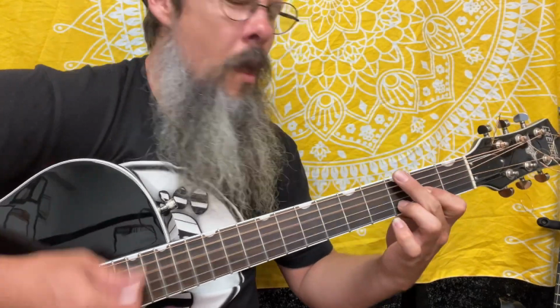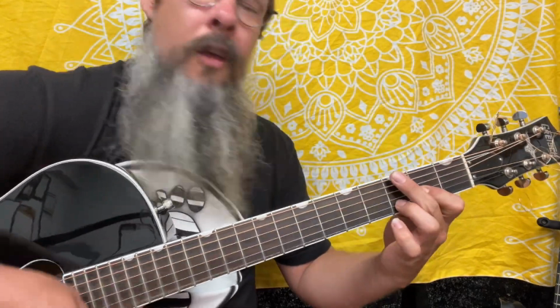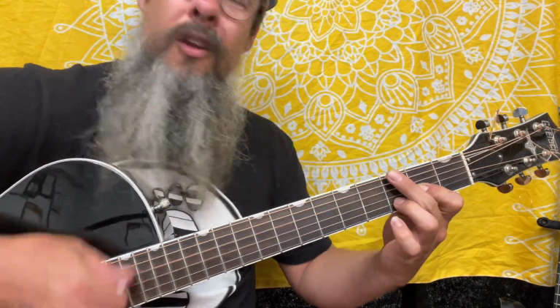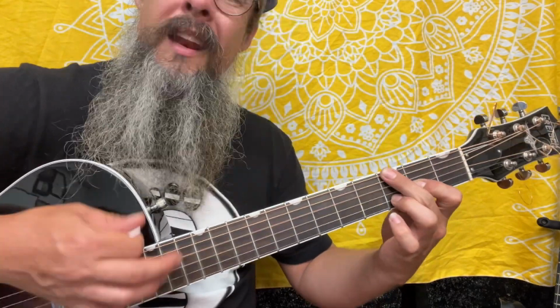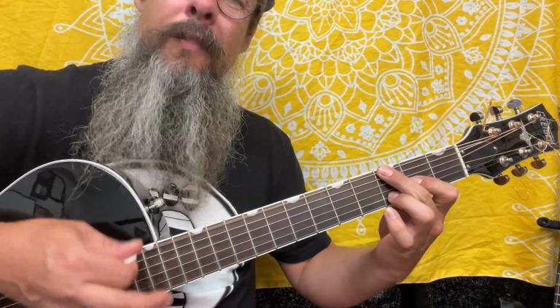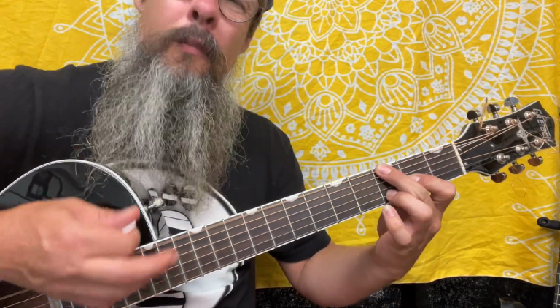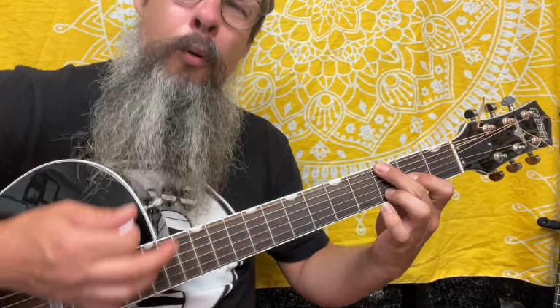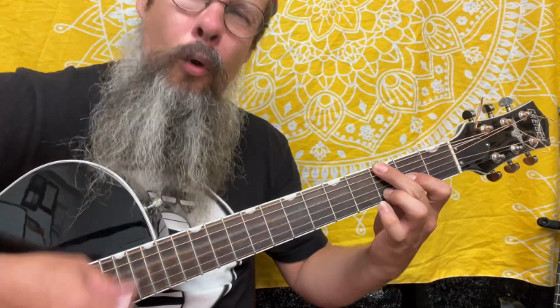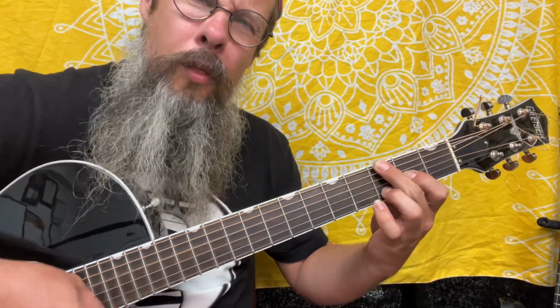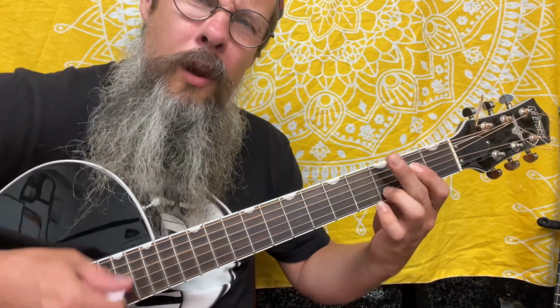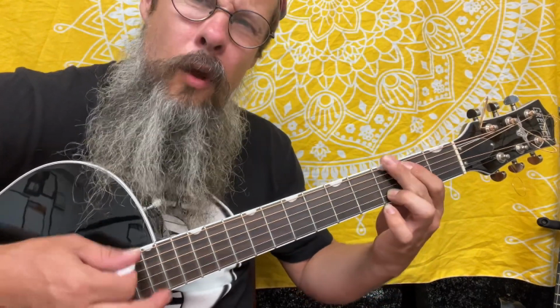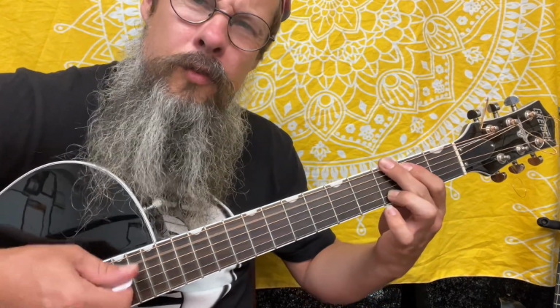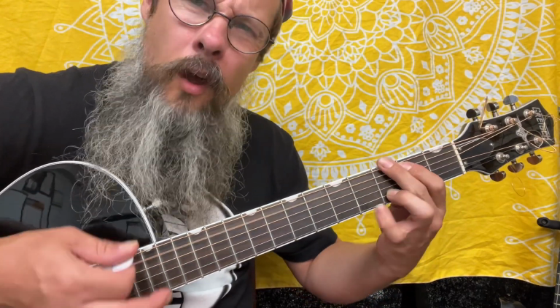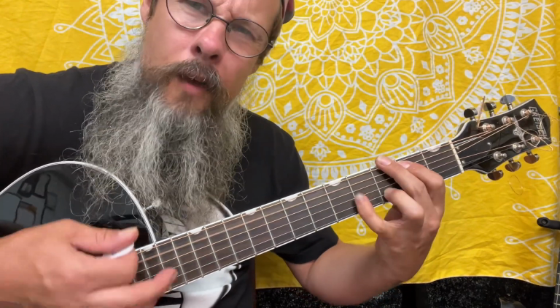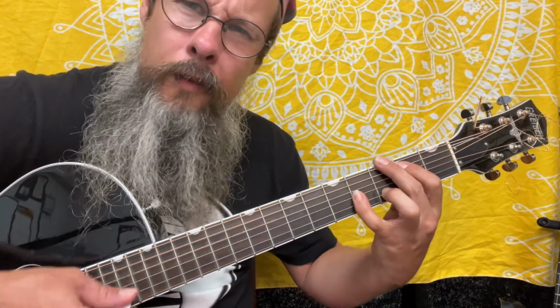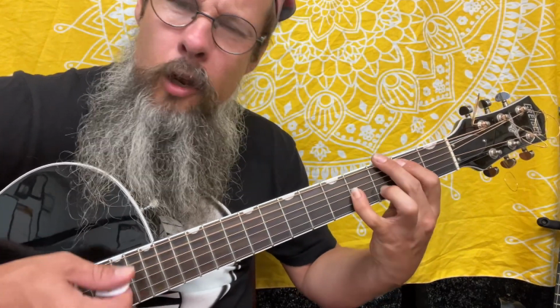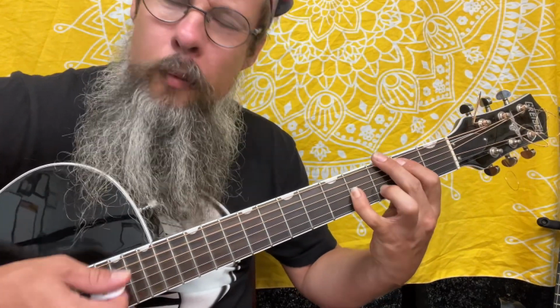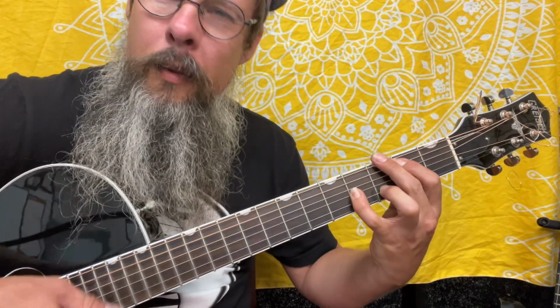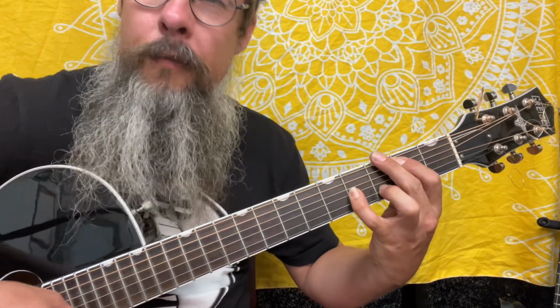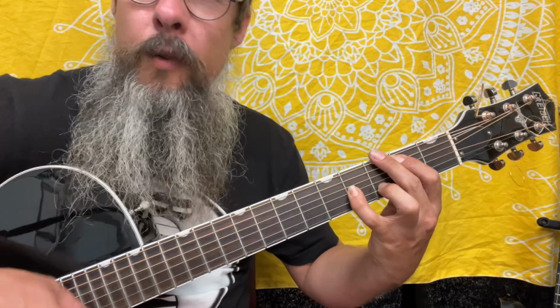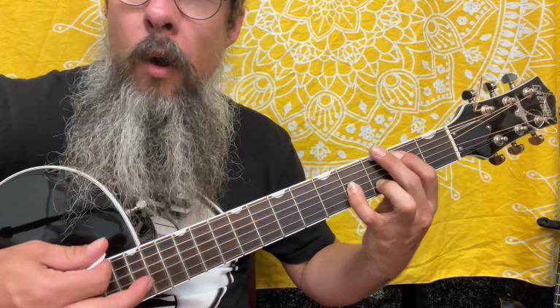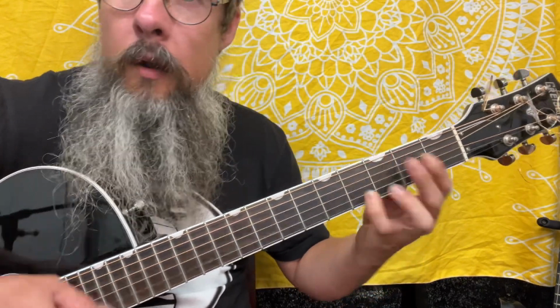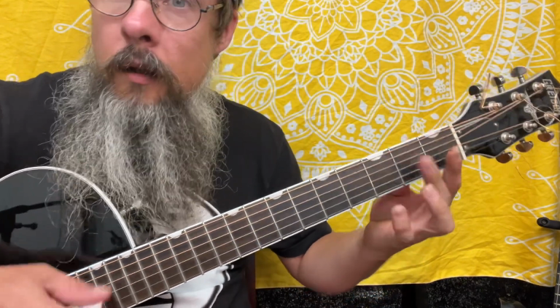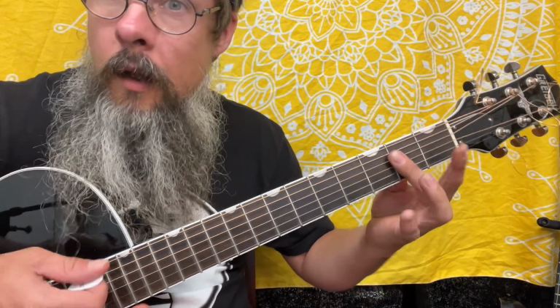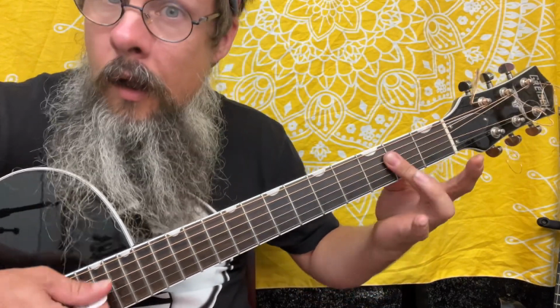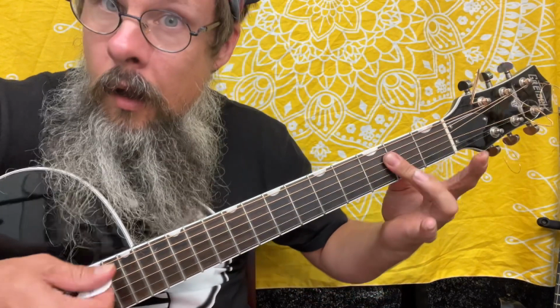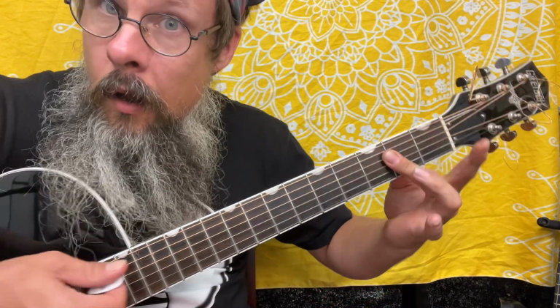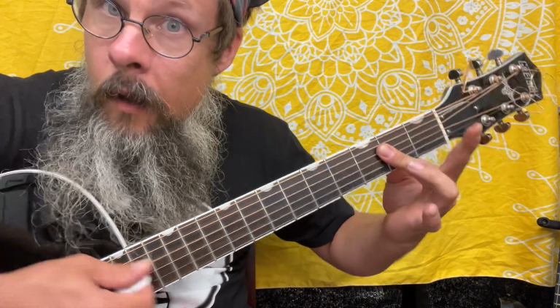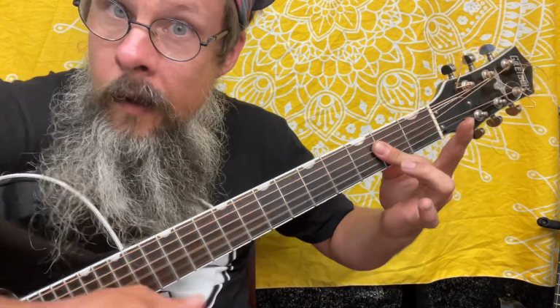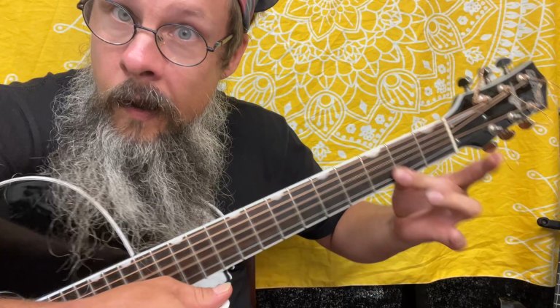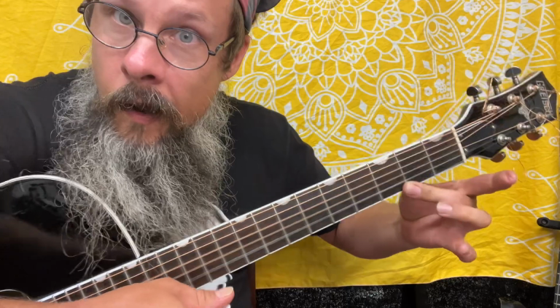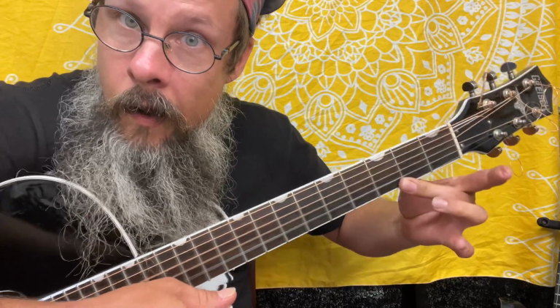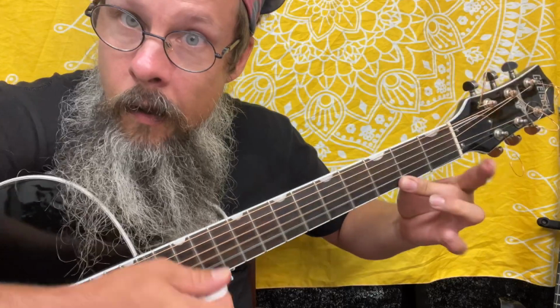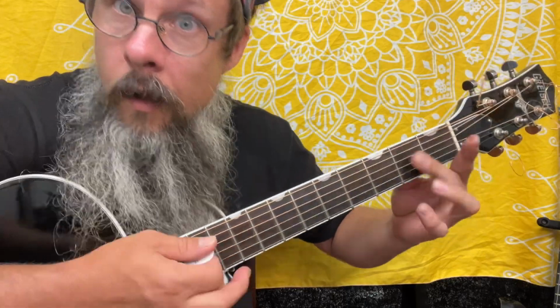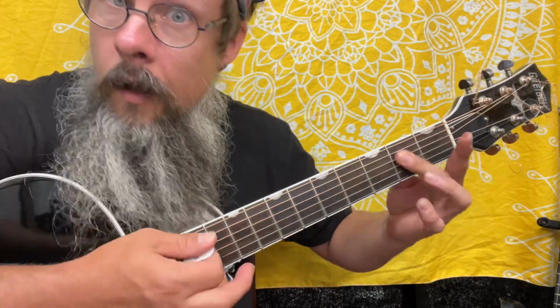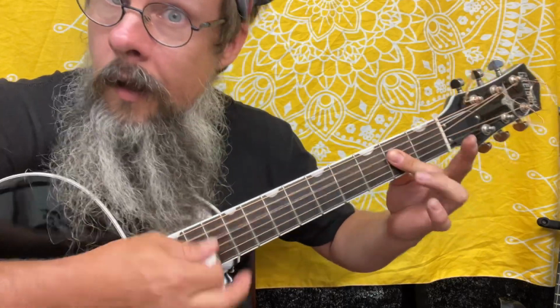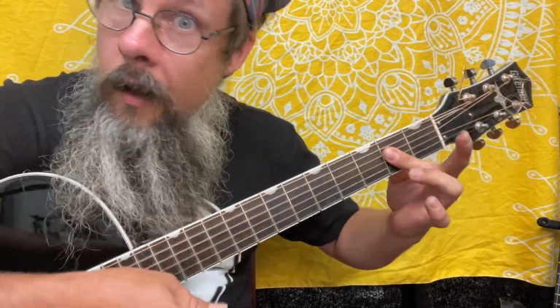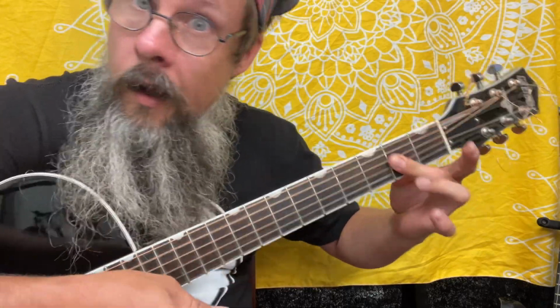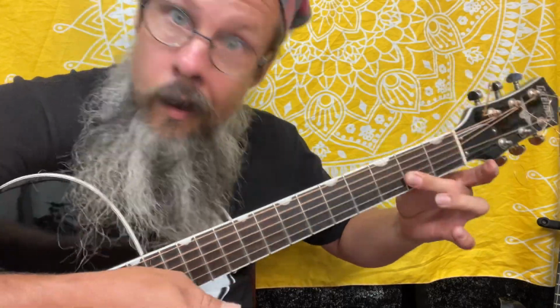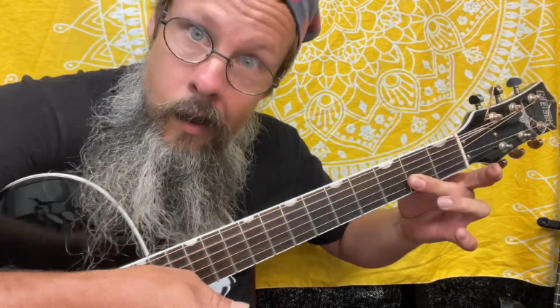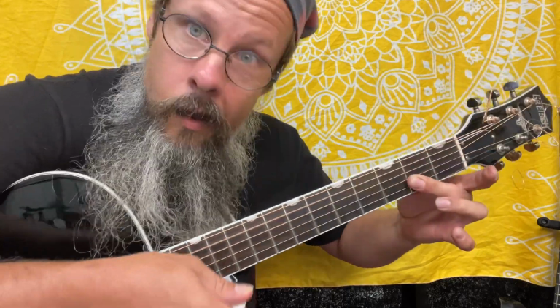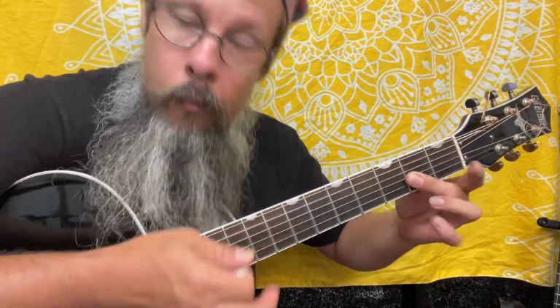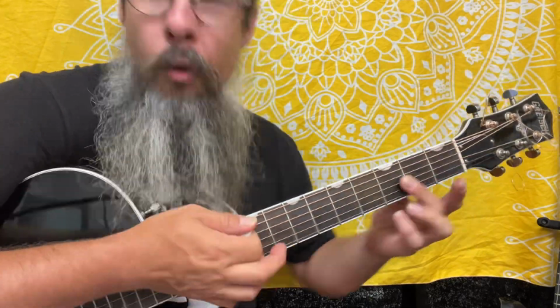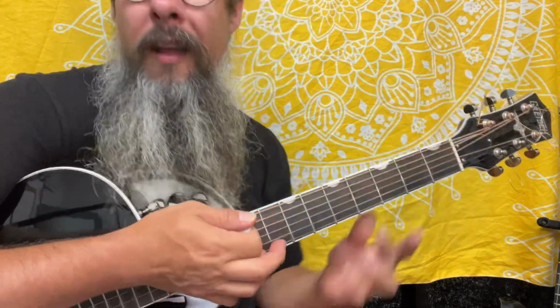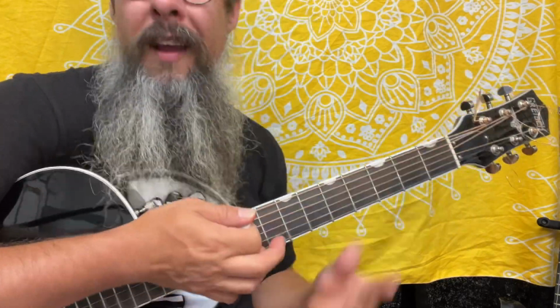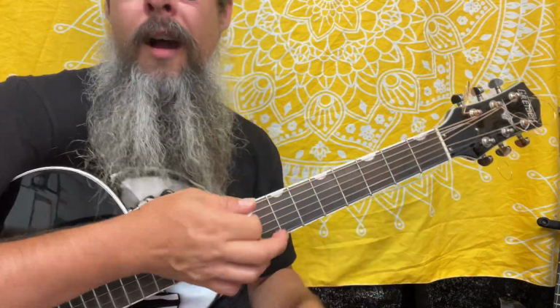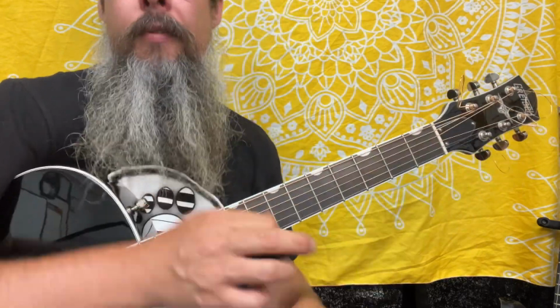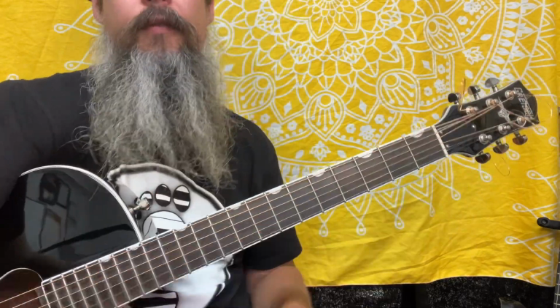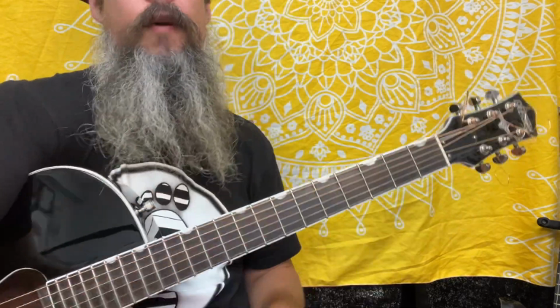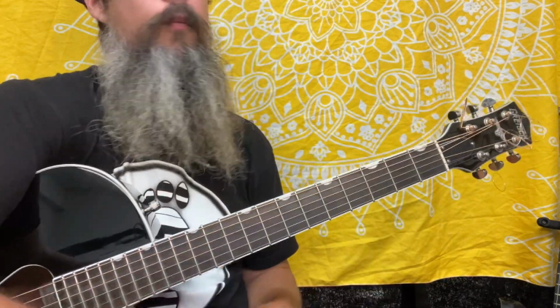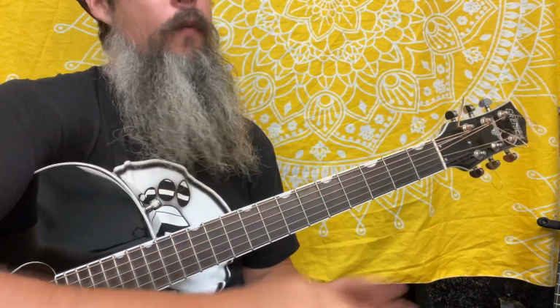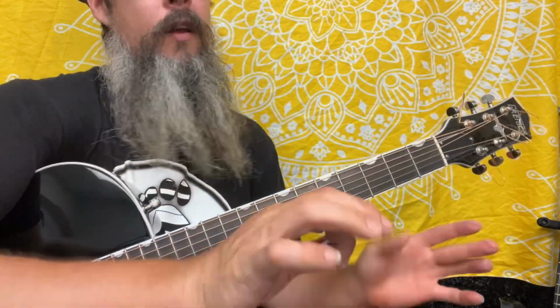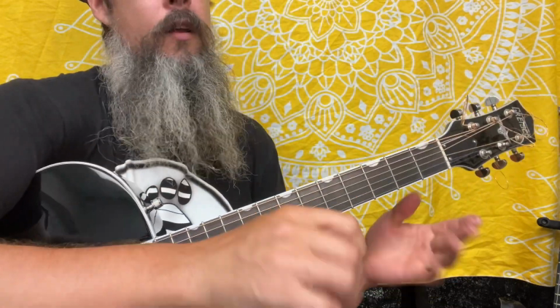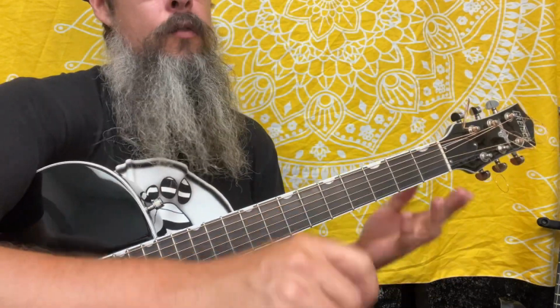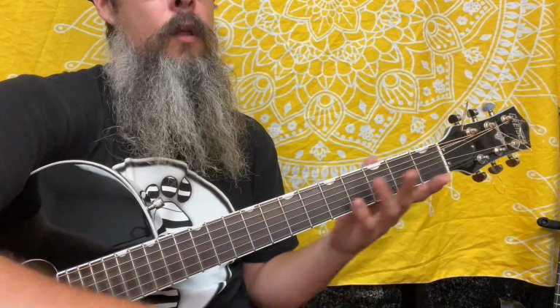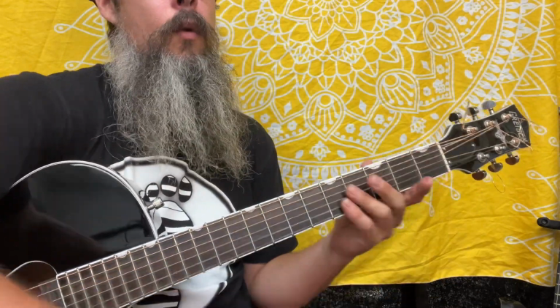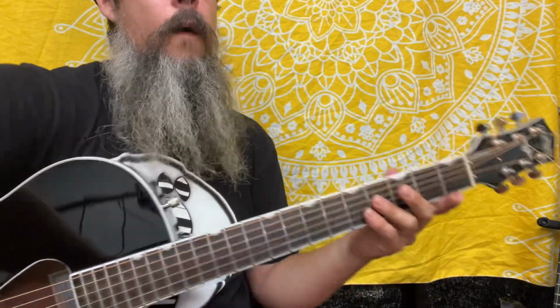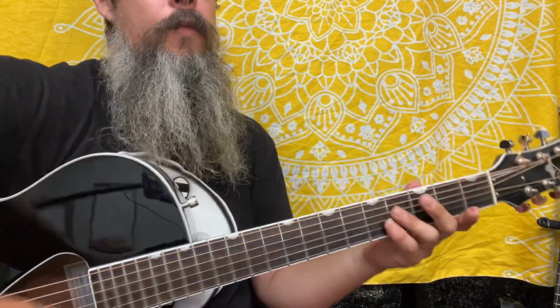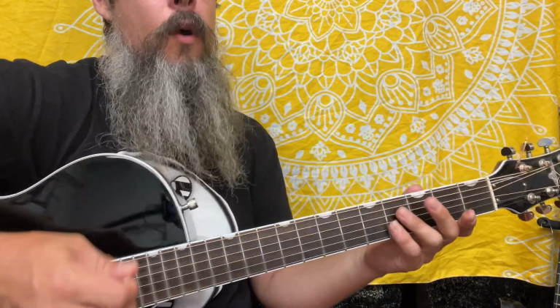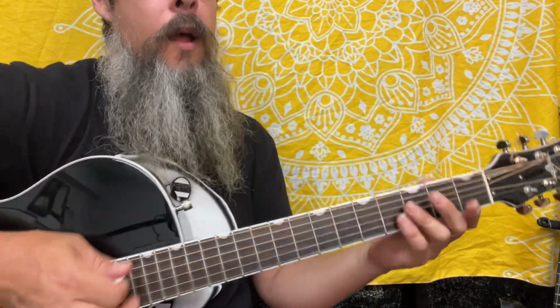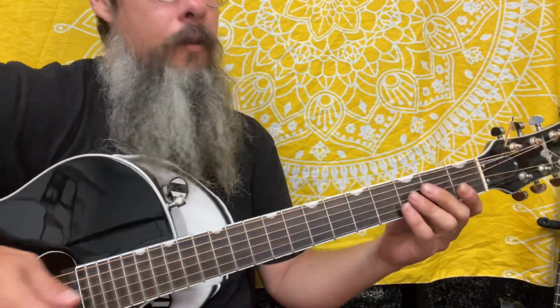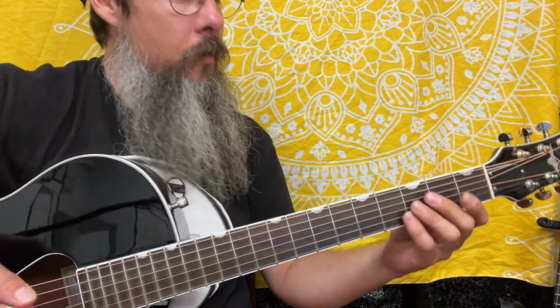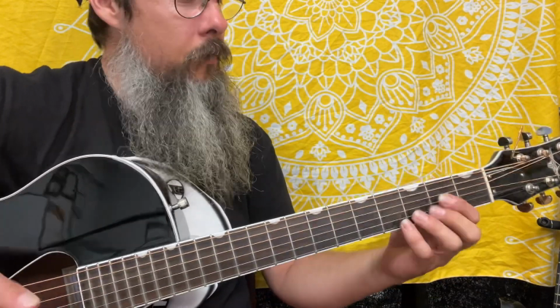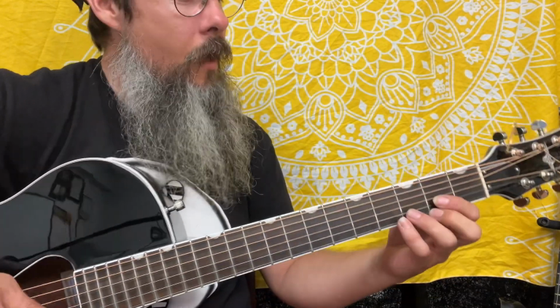You can even pull the notes off a little bit if you want. Pulling off the fretboard does really well. So it has this...